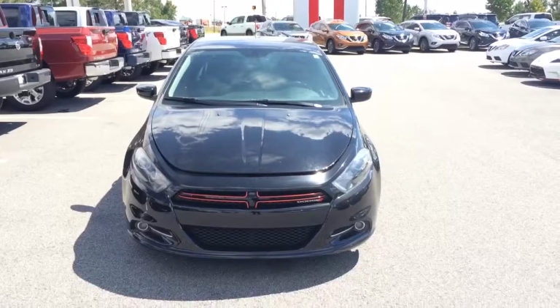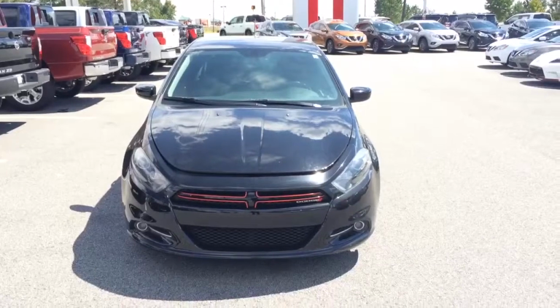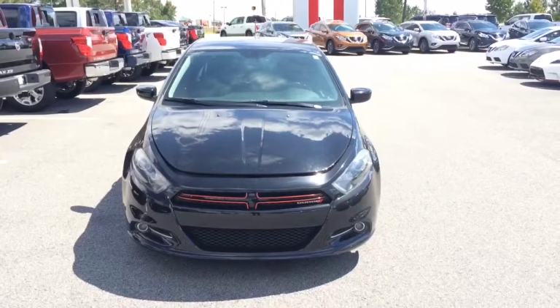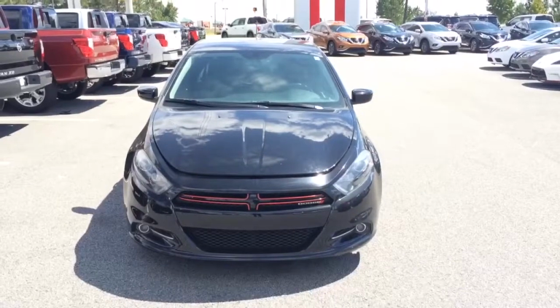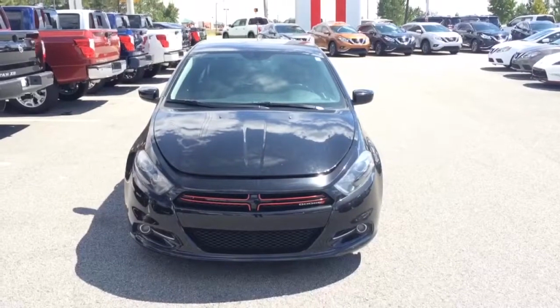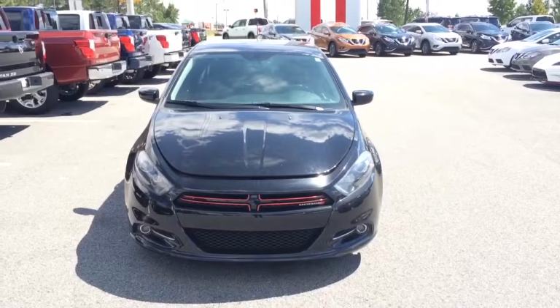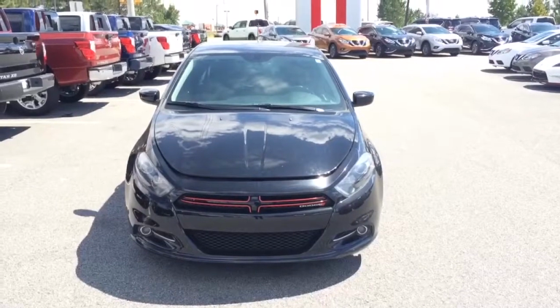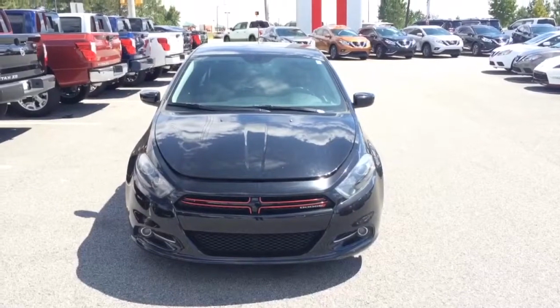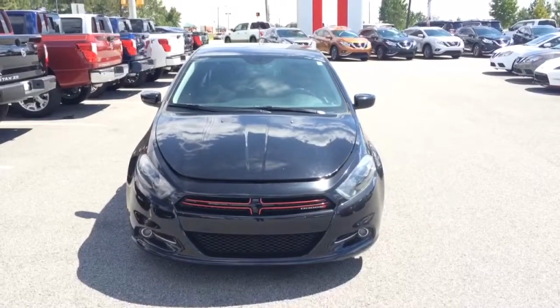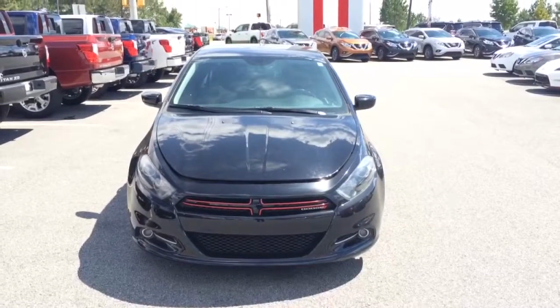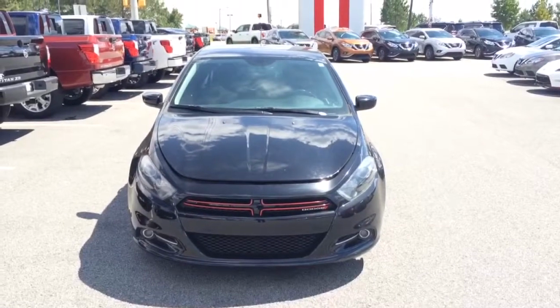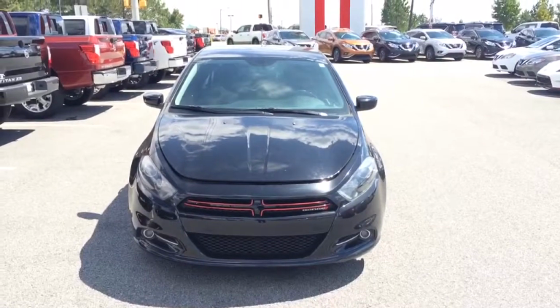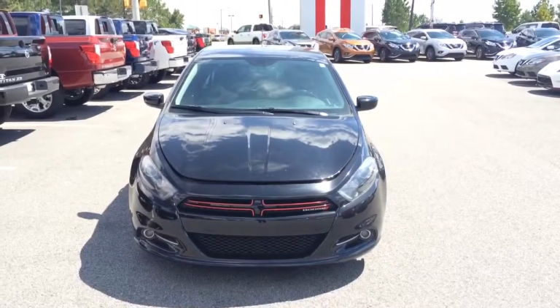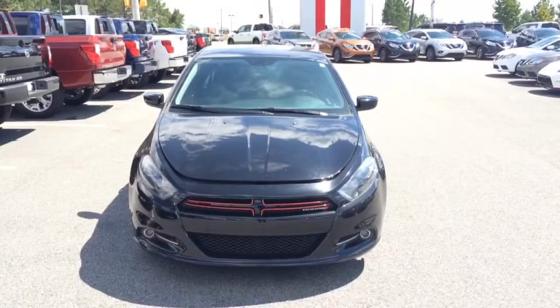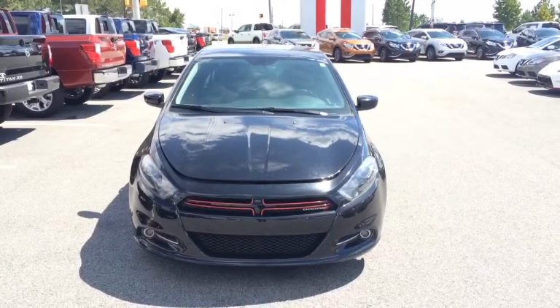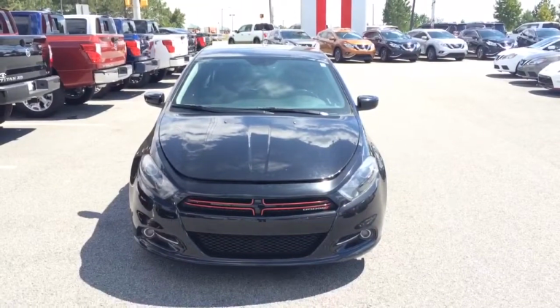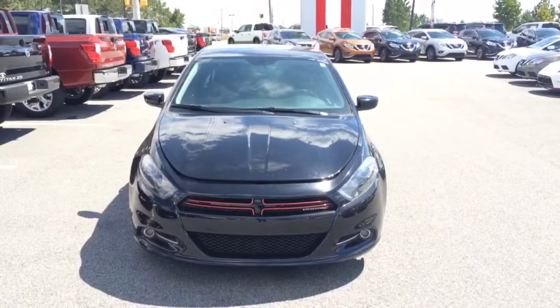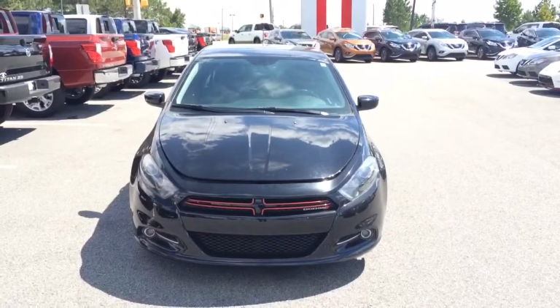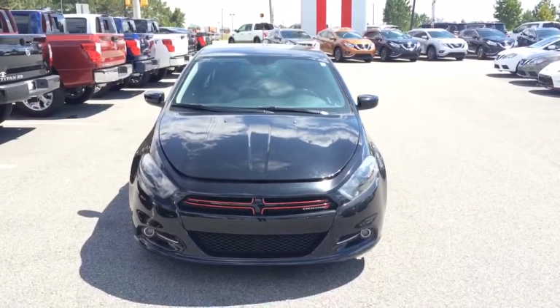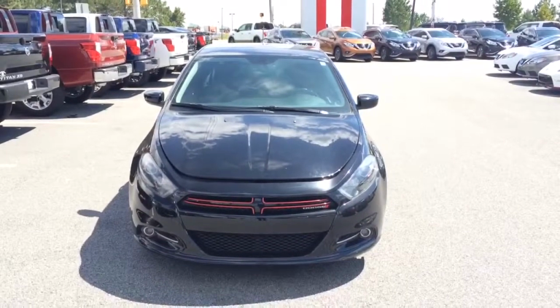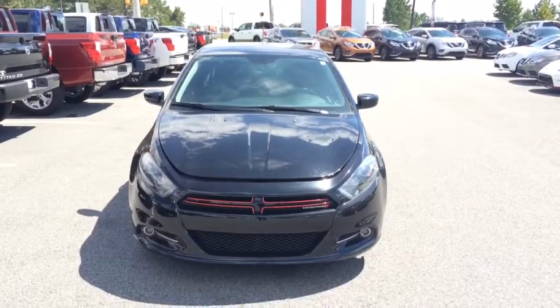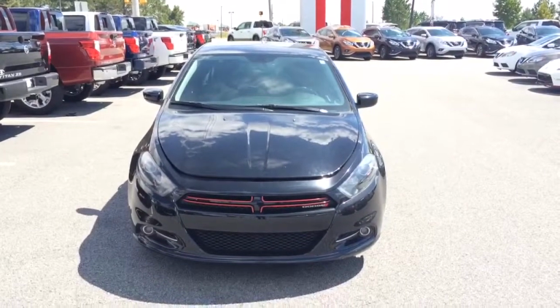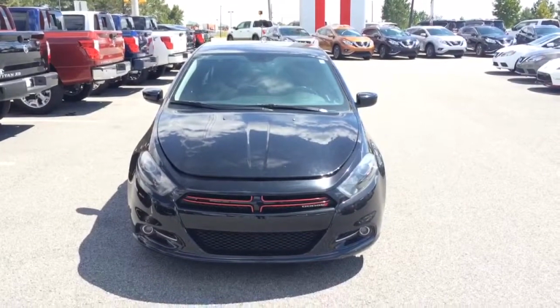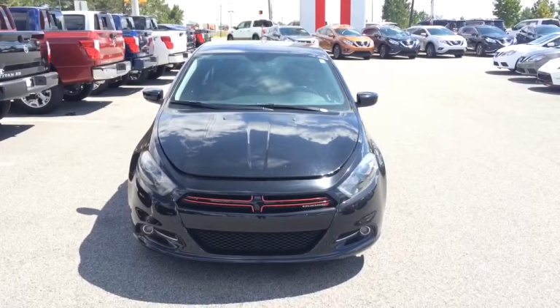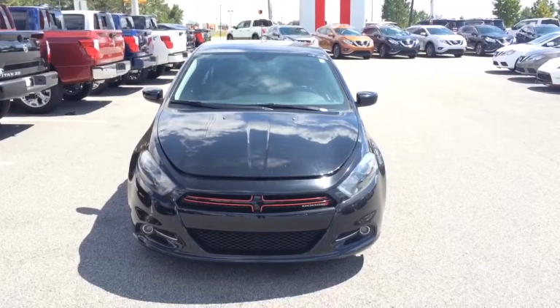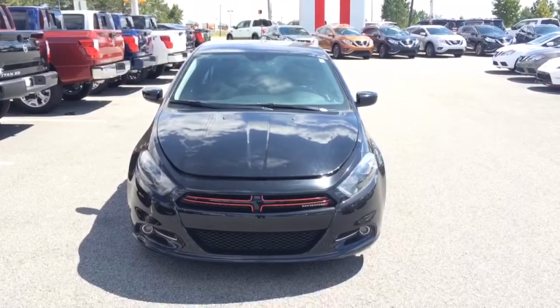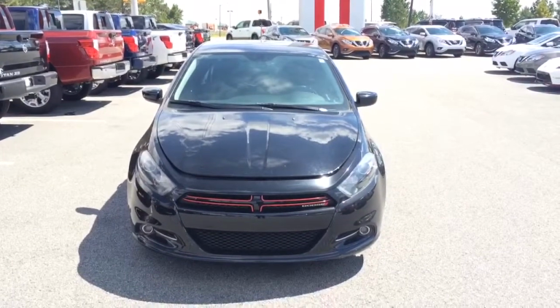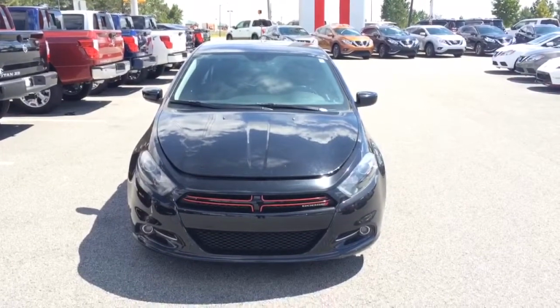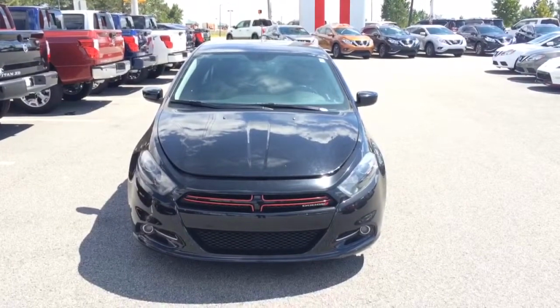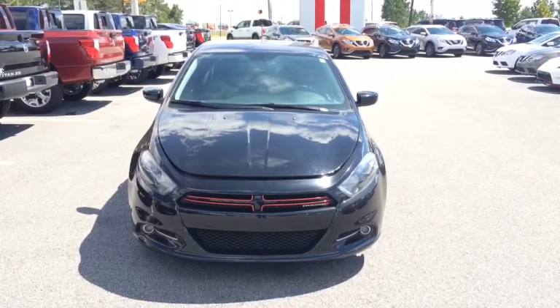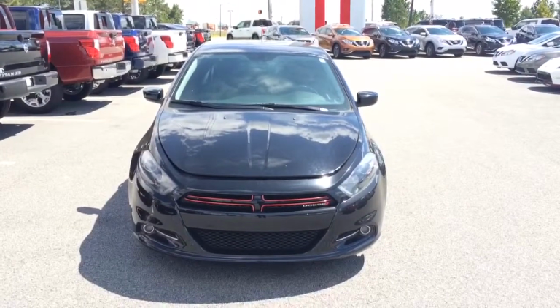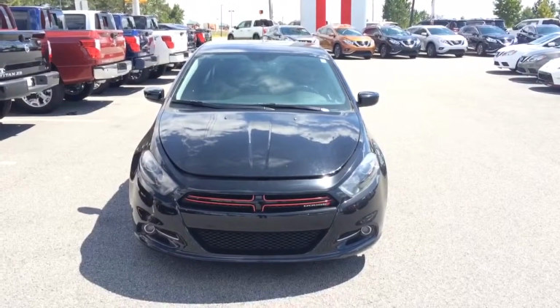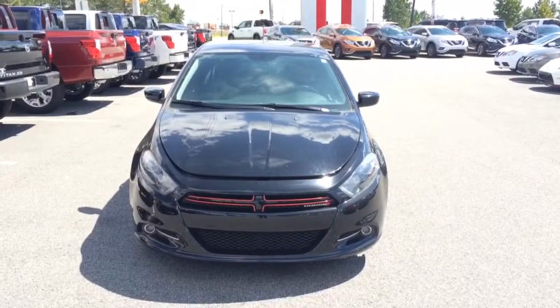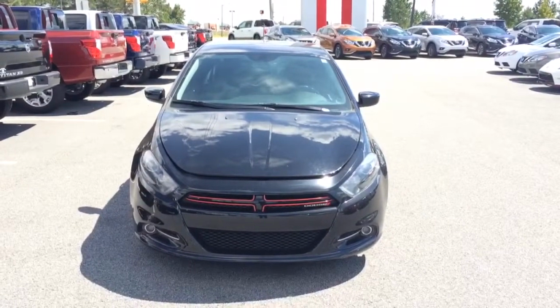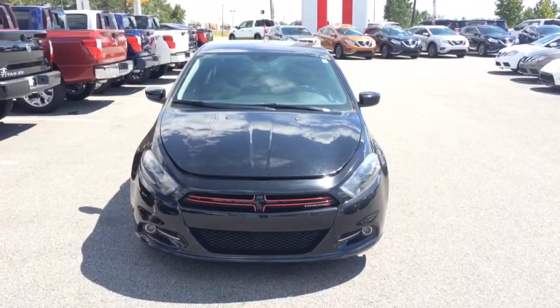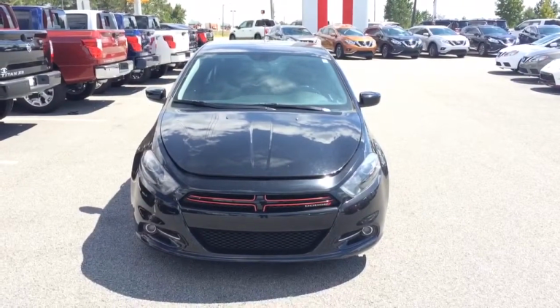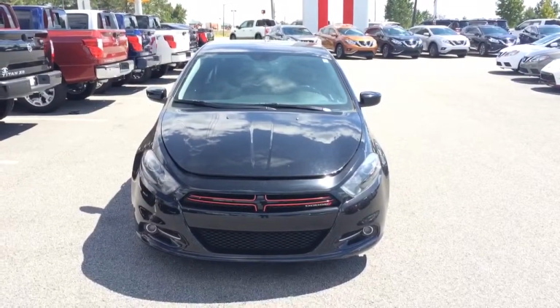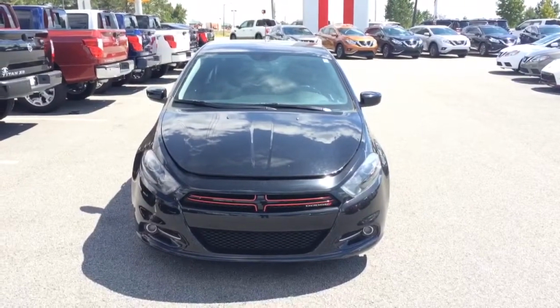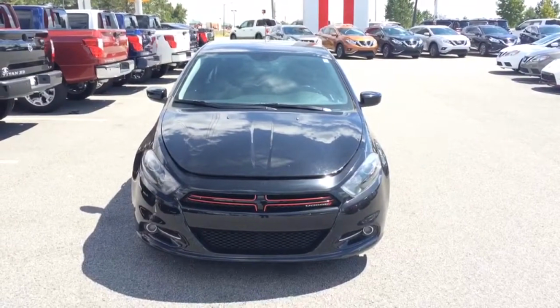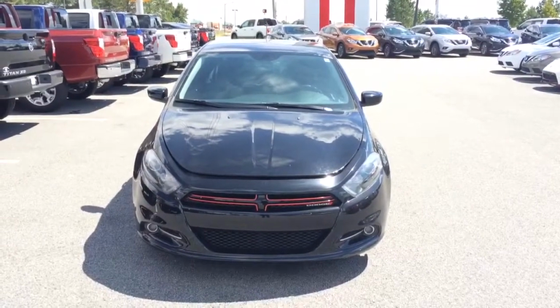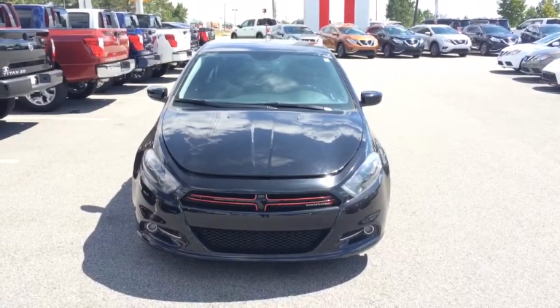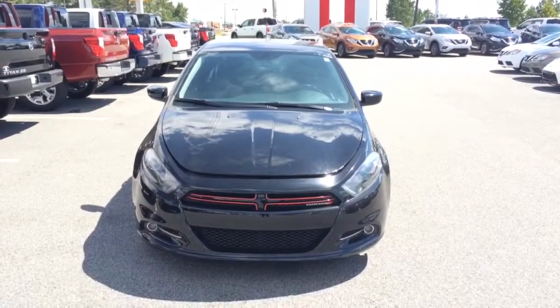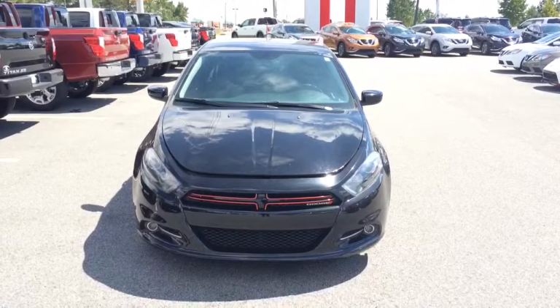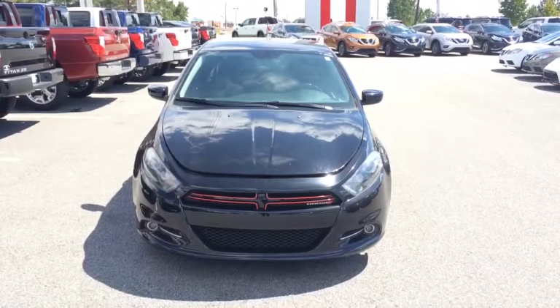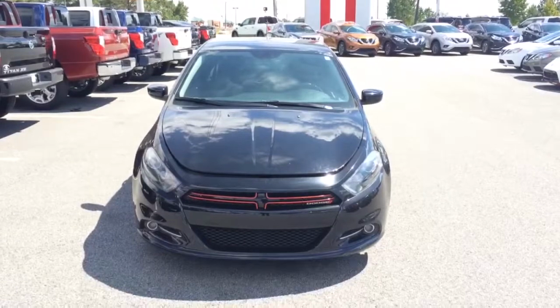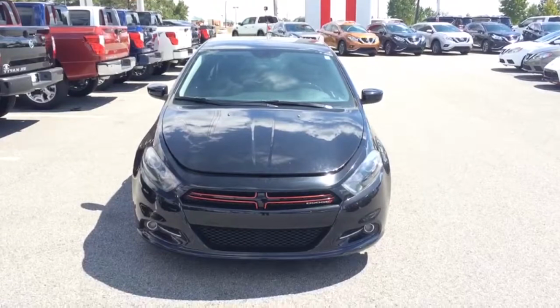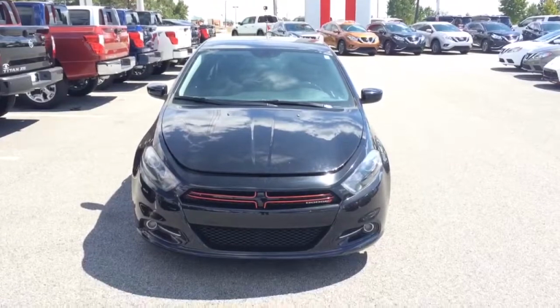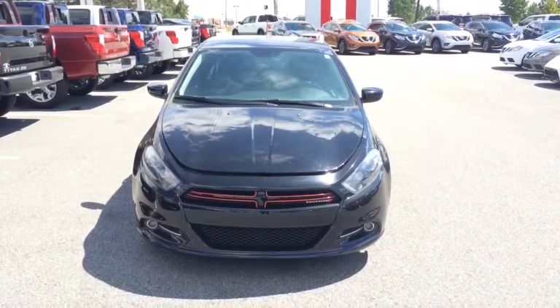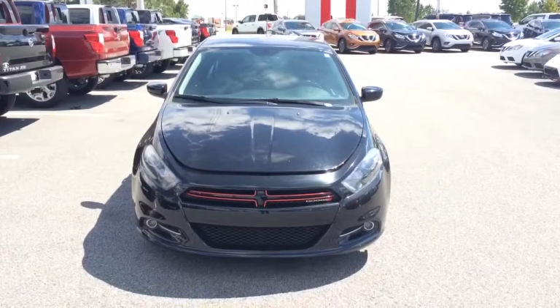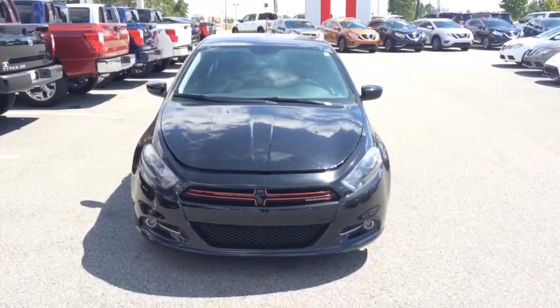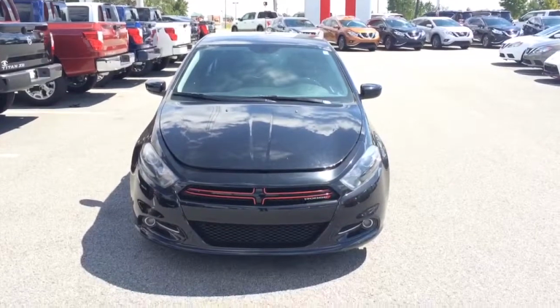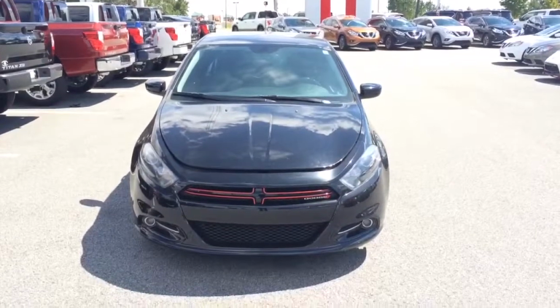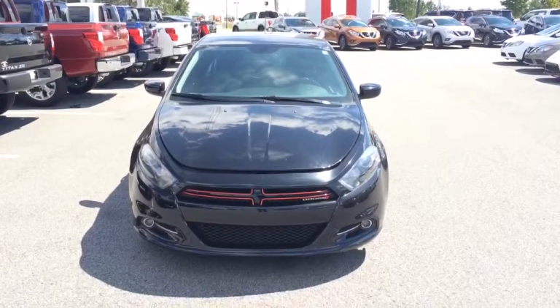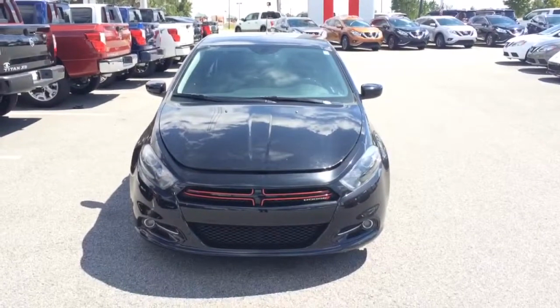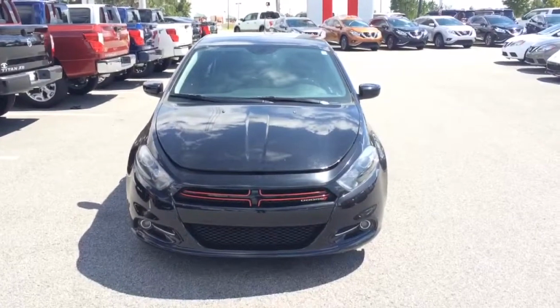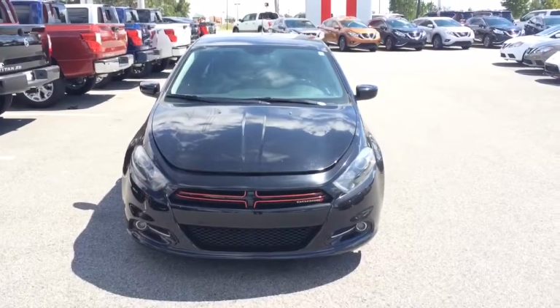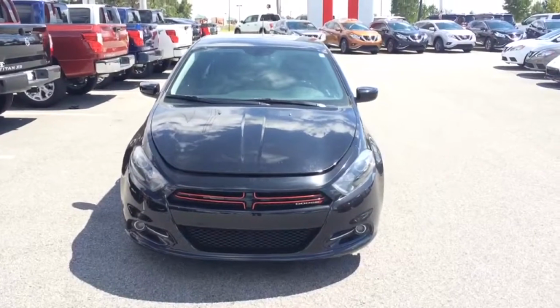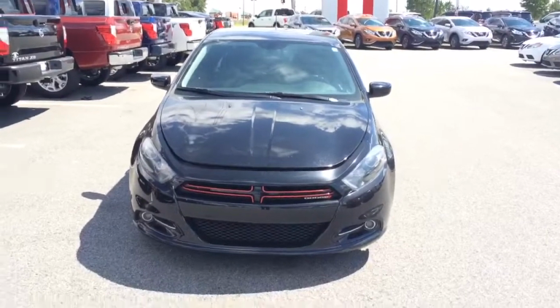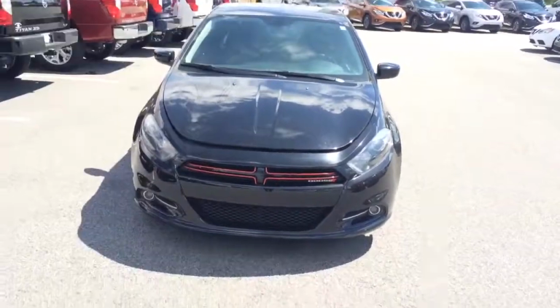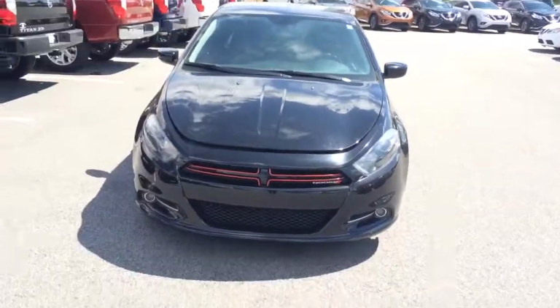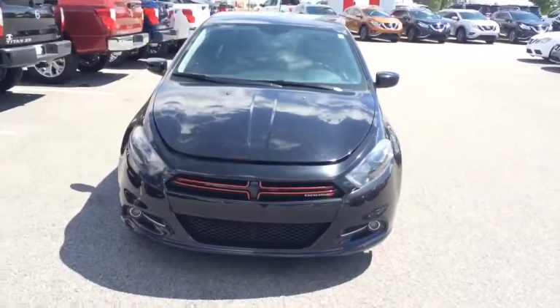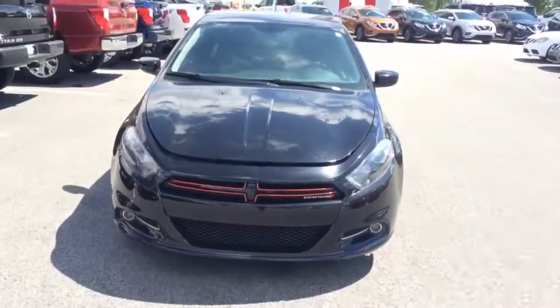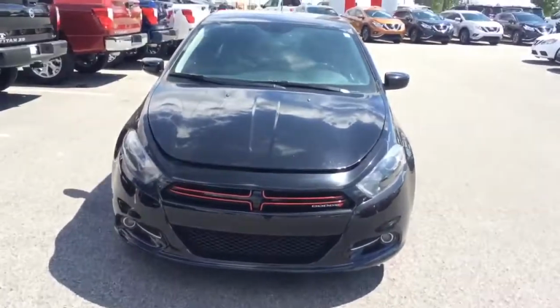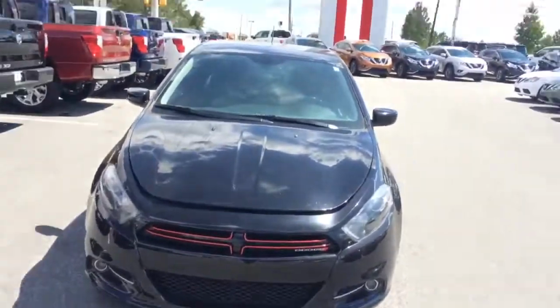Hey Mr. Randall, this is Ayo here at Vaidant Nissan in Statesboro. I just wanted to give you a quick look at this 2013 Dodge Dart you inquired about.